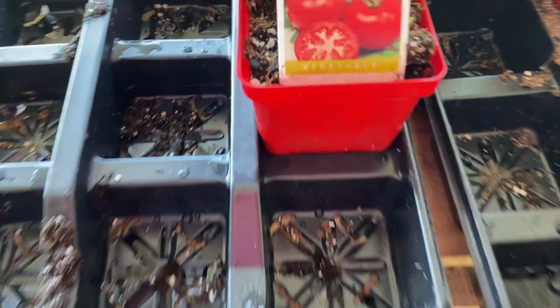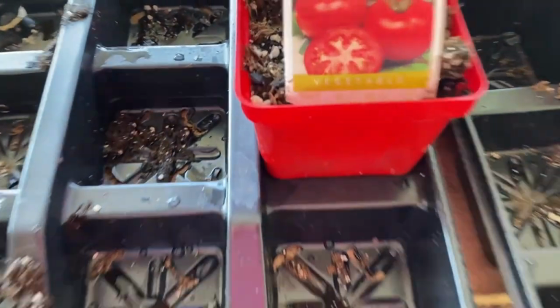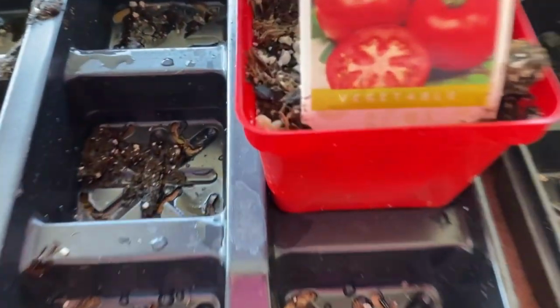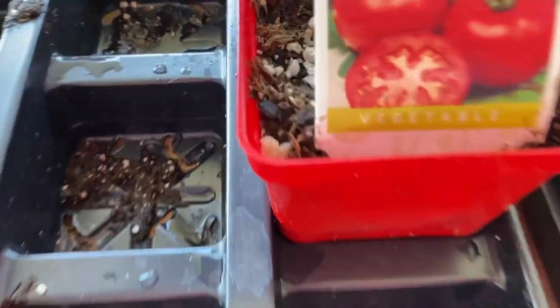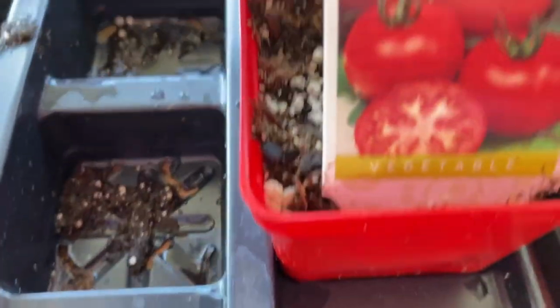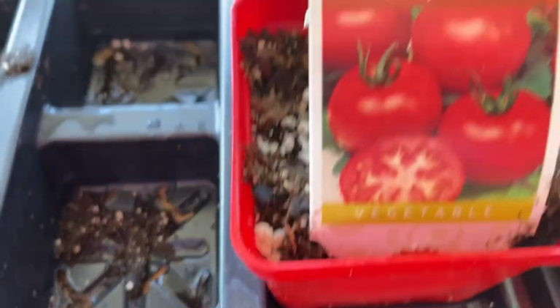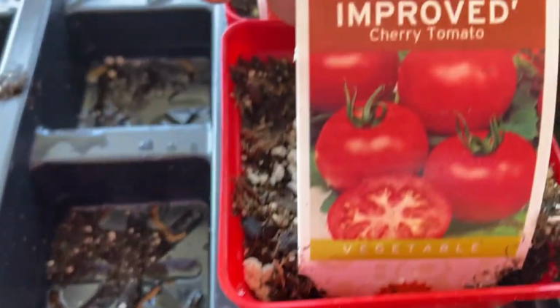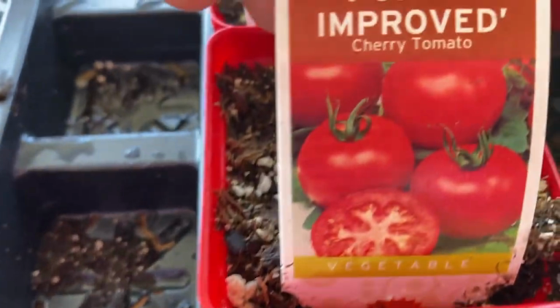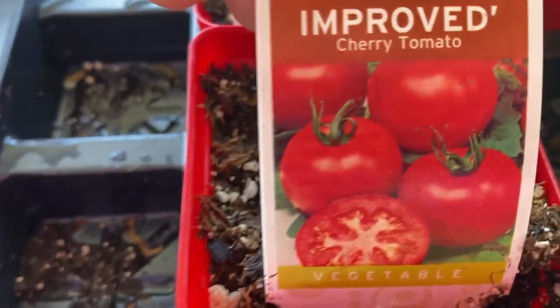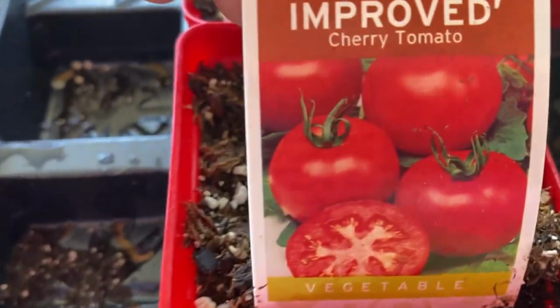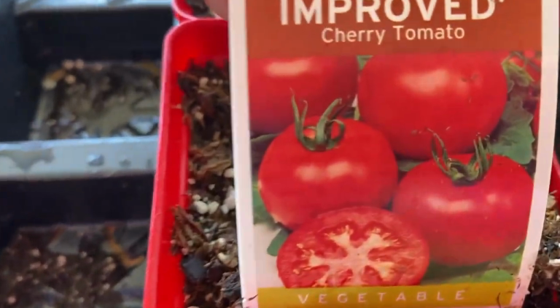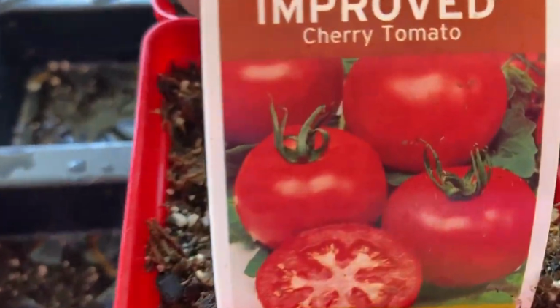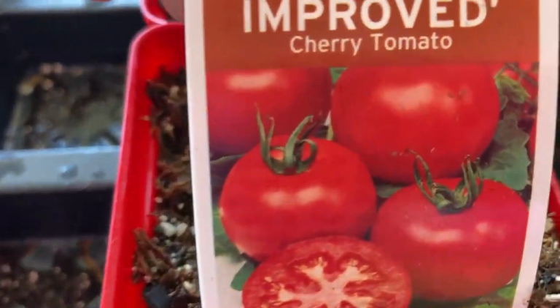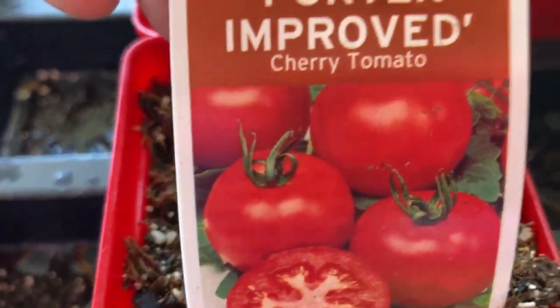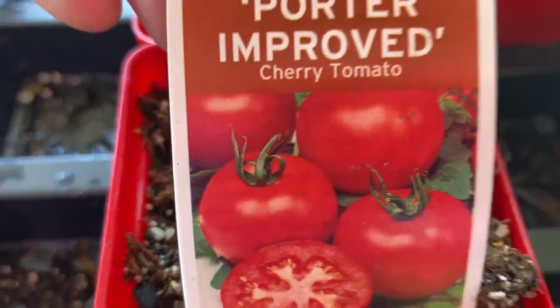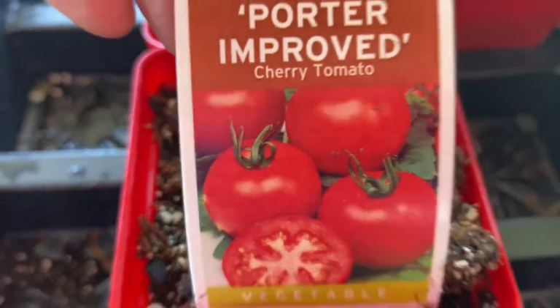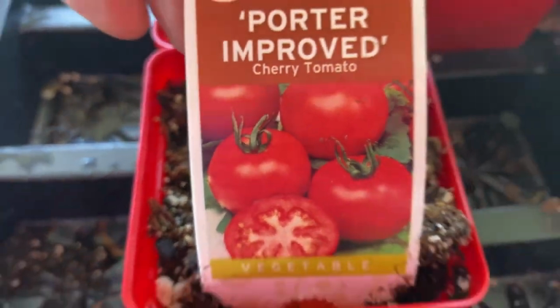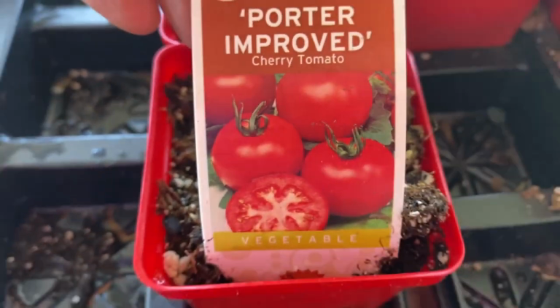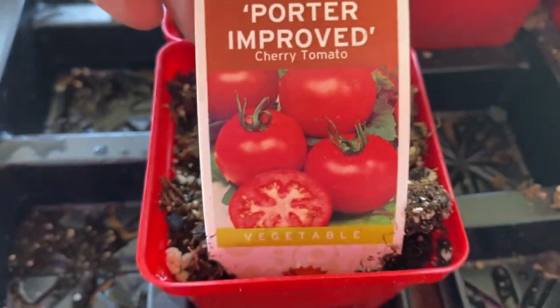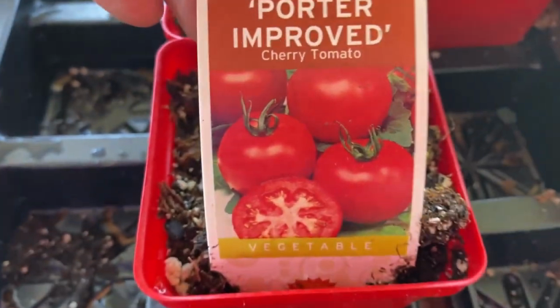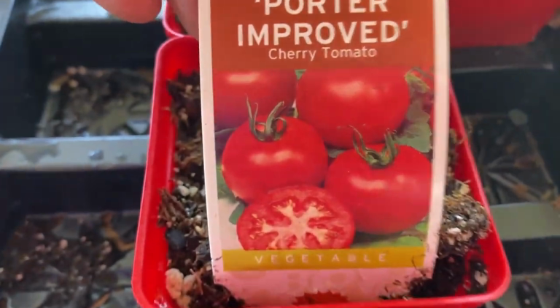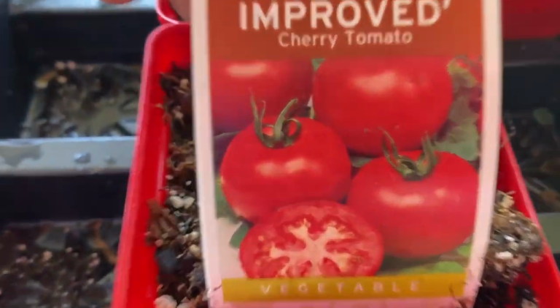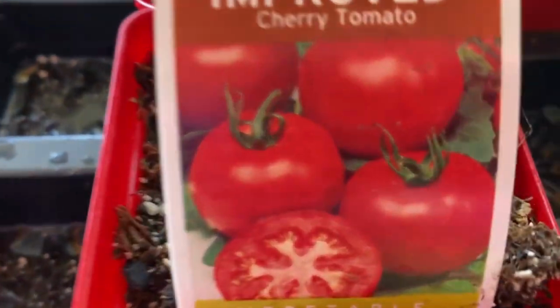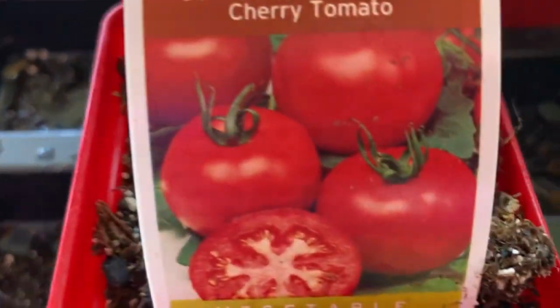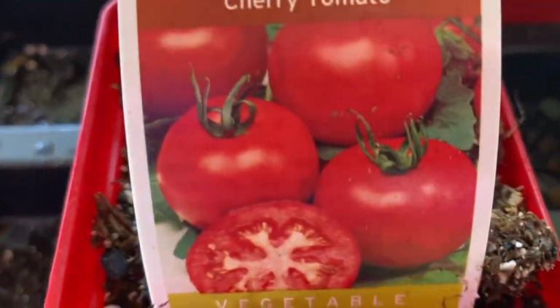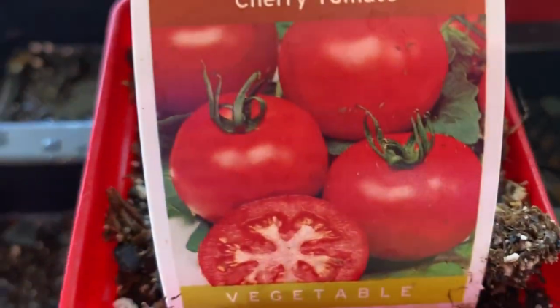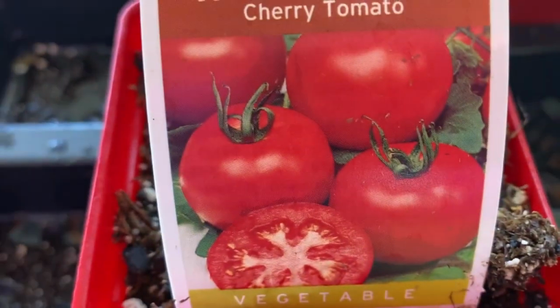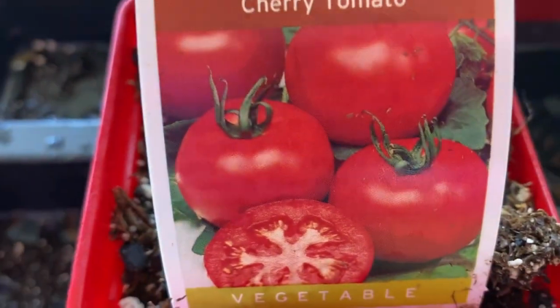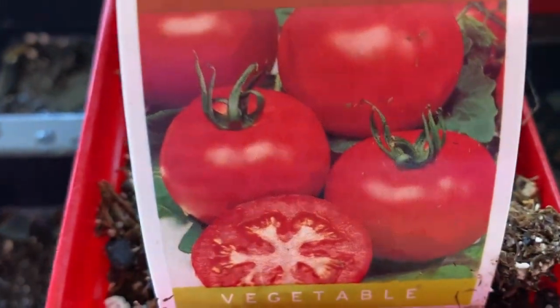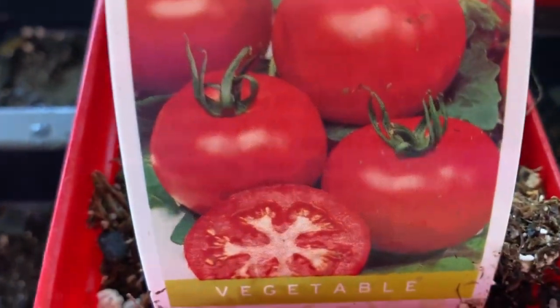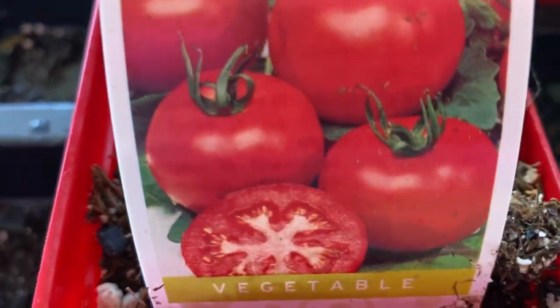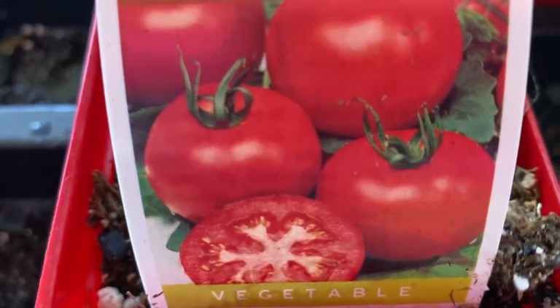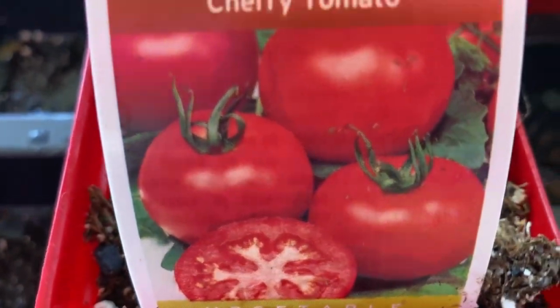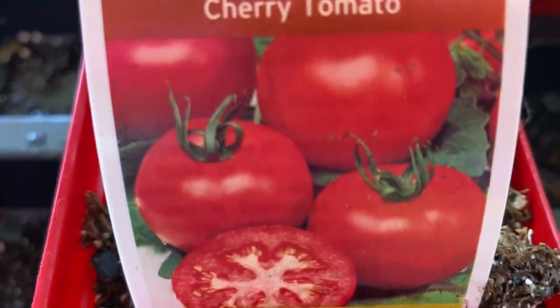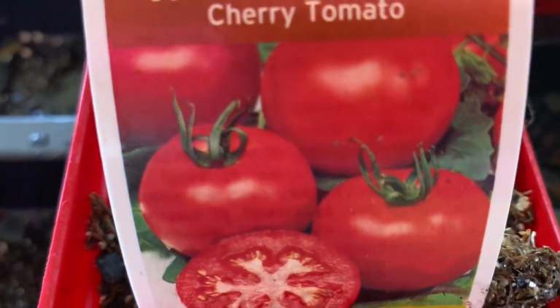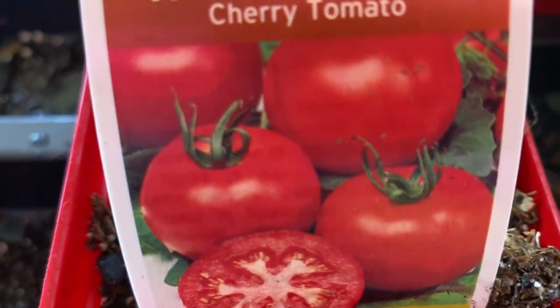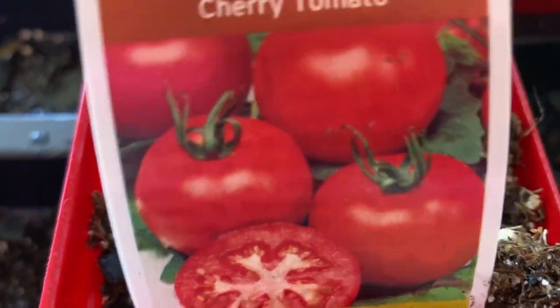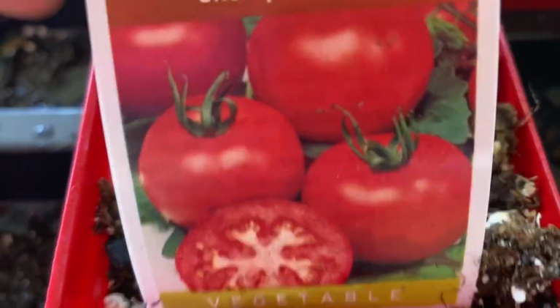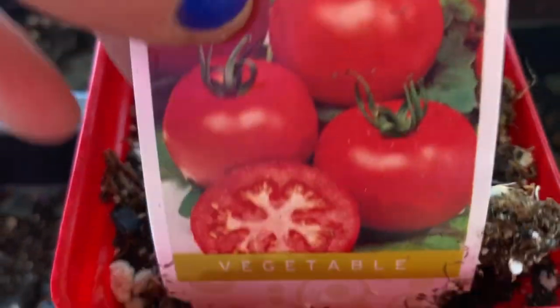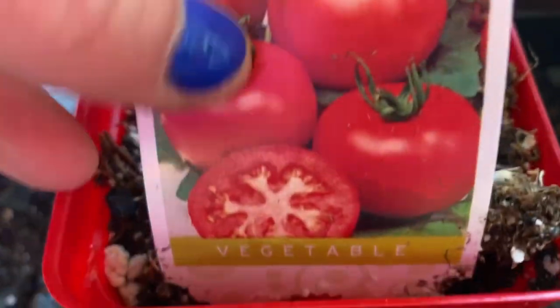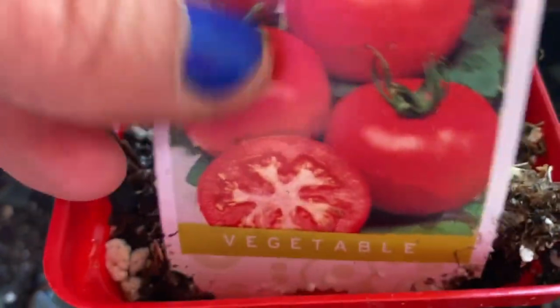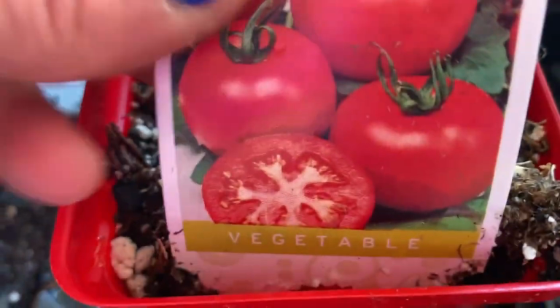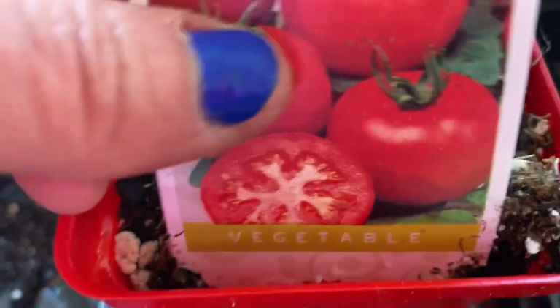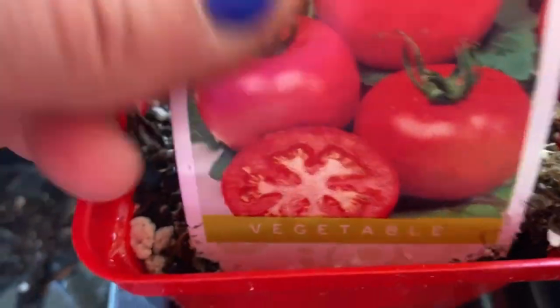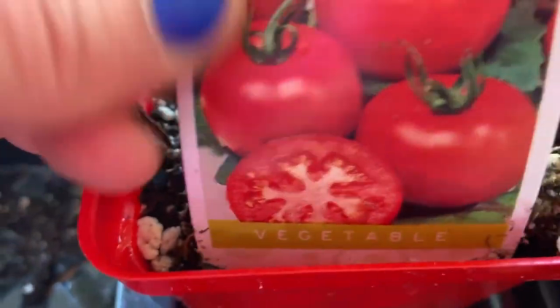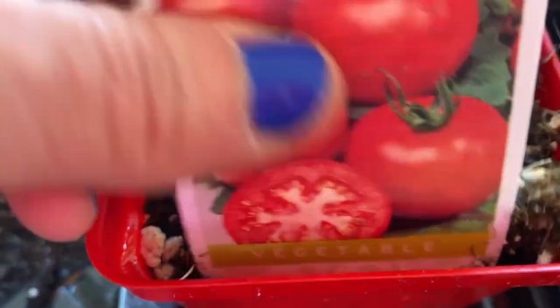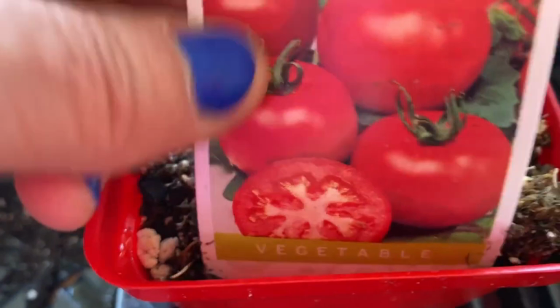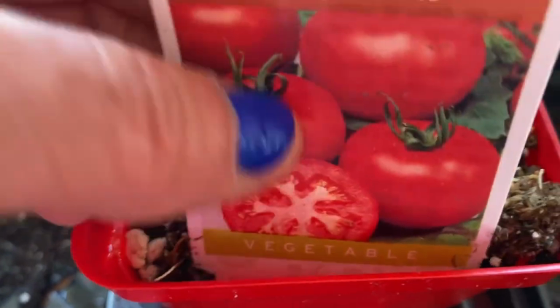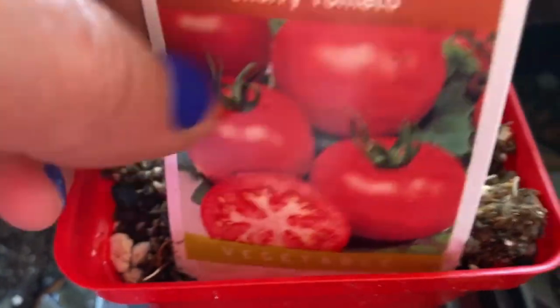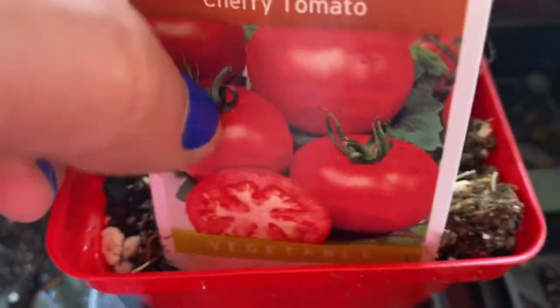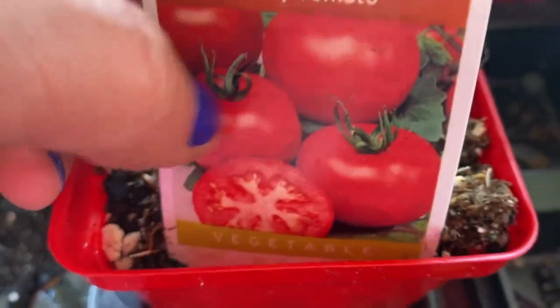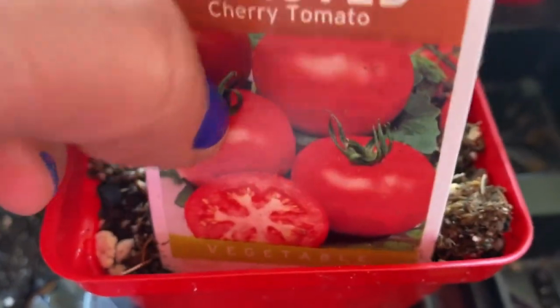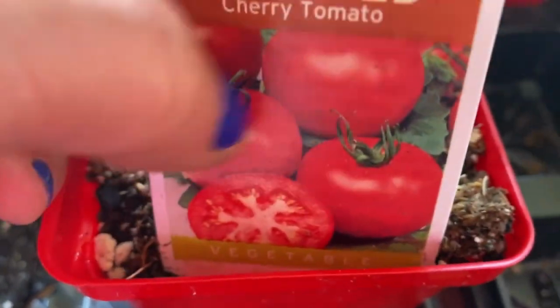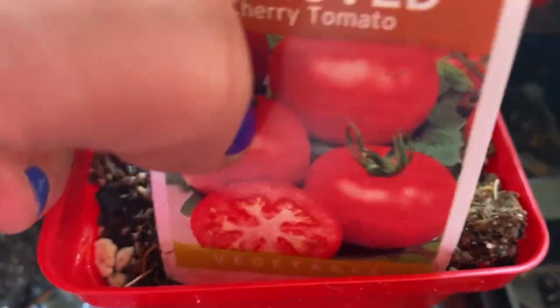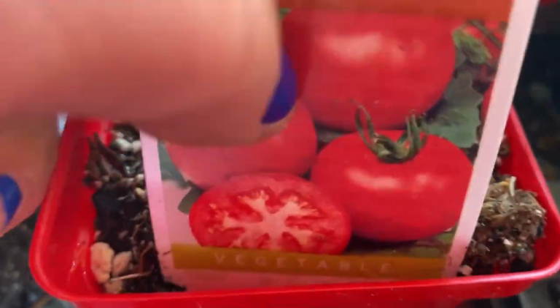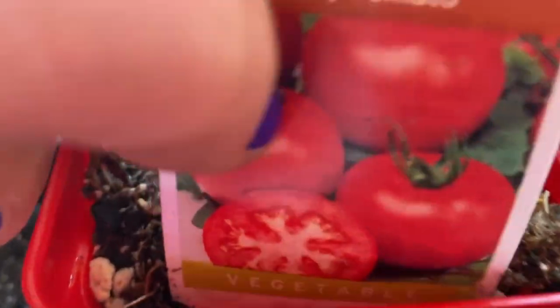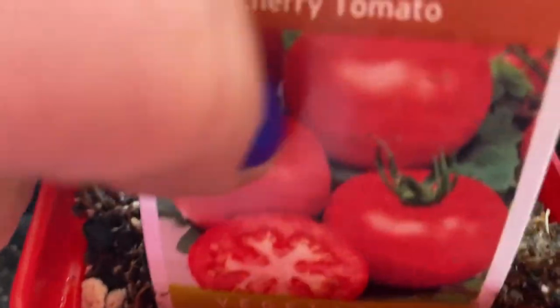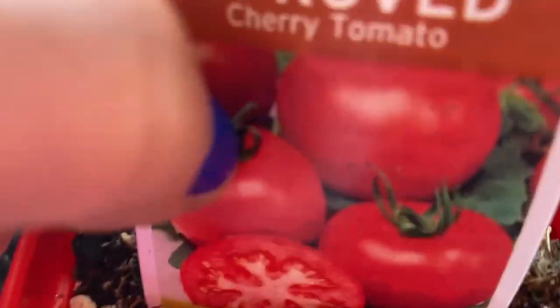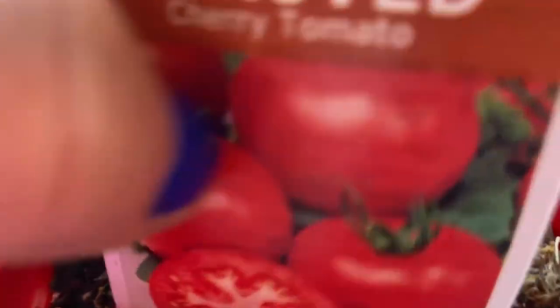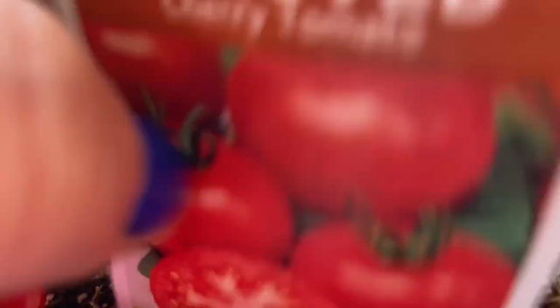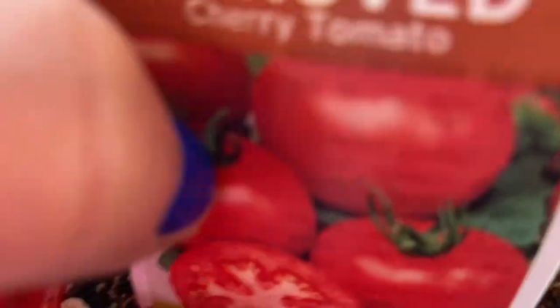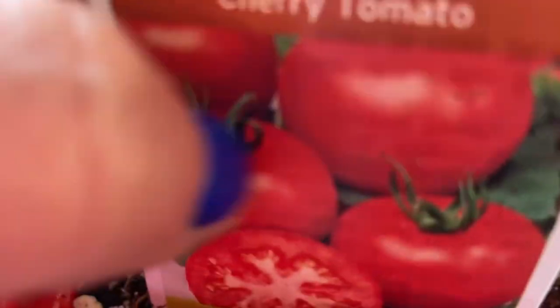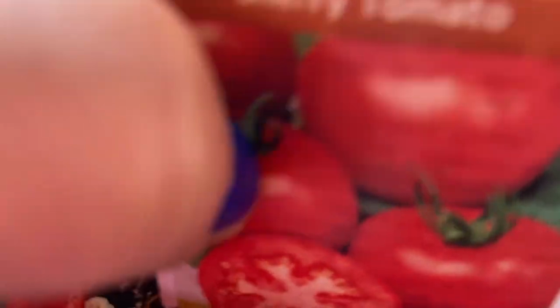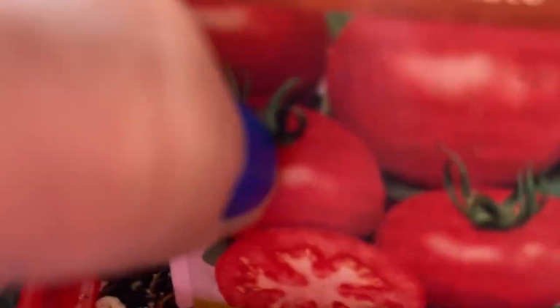Look at that, guys. Can you smell it? Smell the tomato vine. I'll scratch it — it's a scratch and sniff.